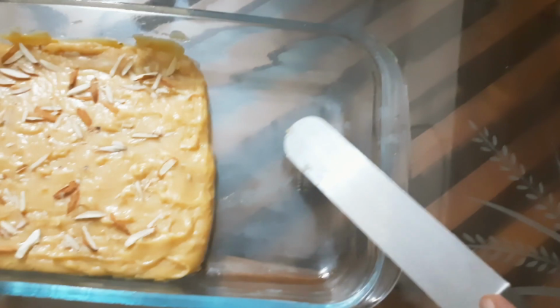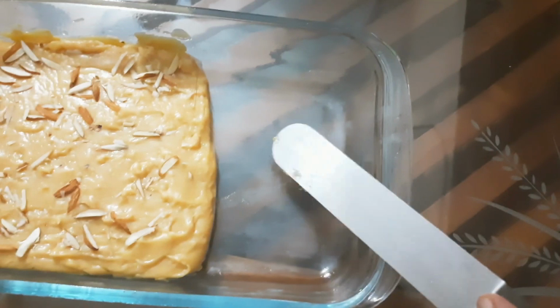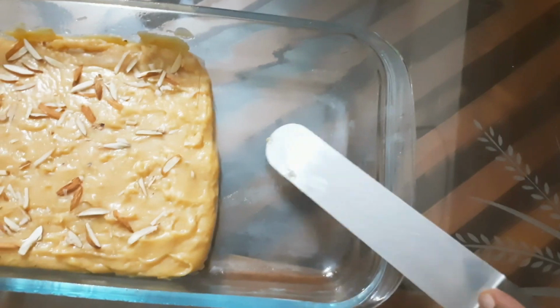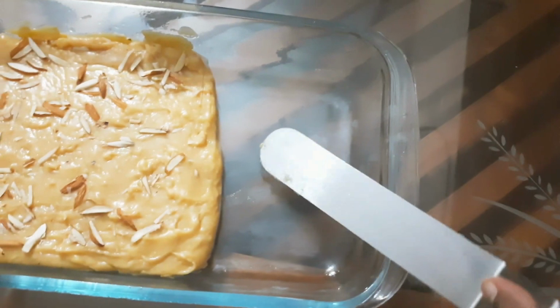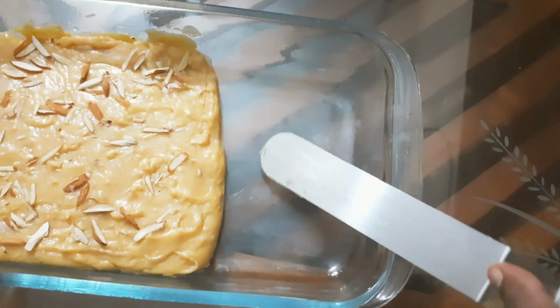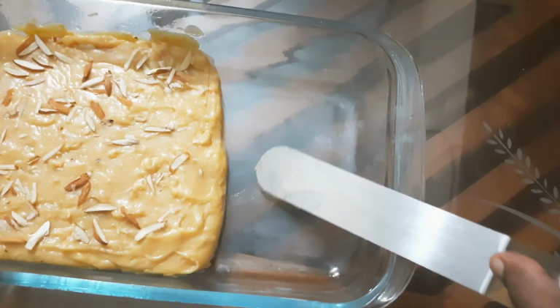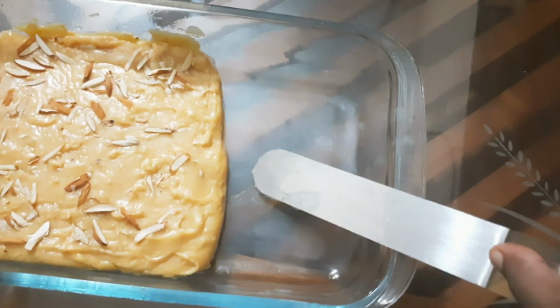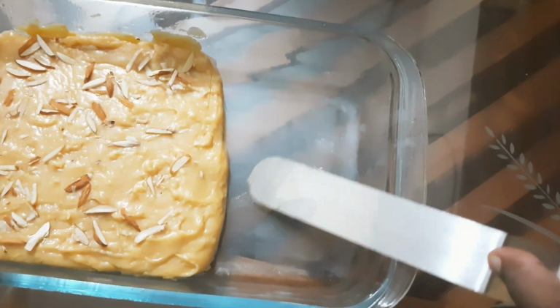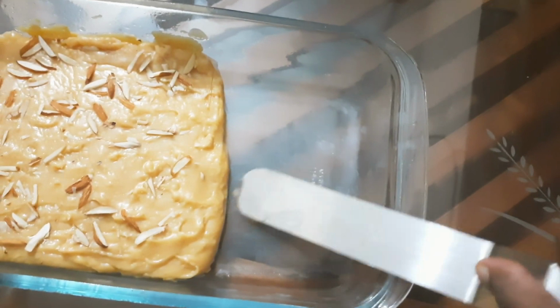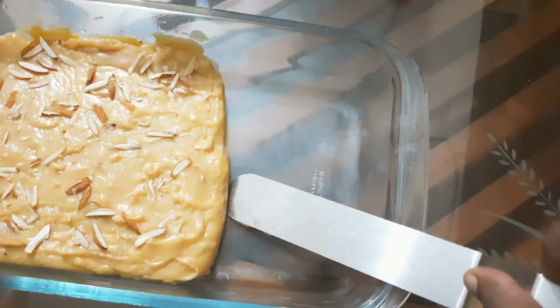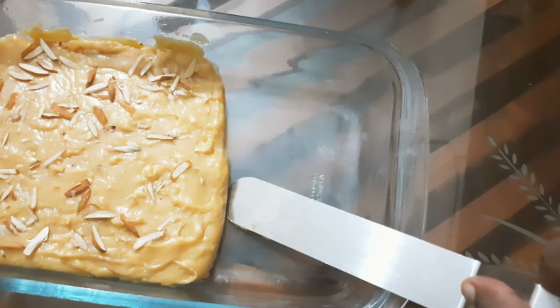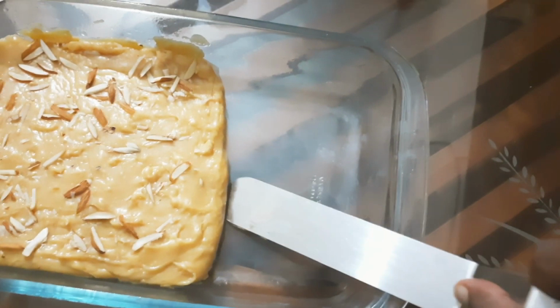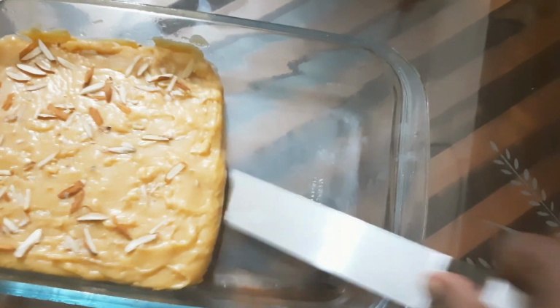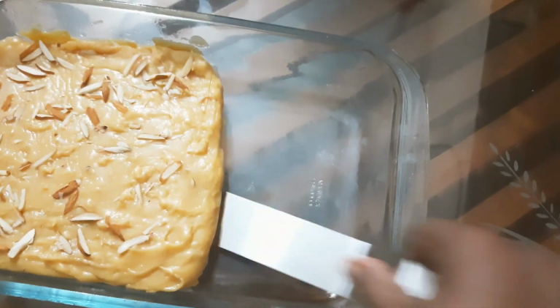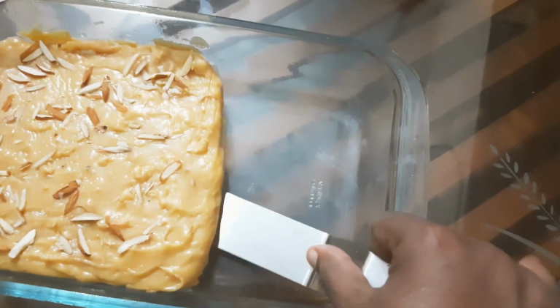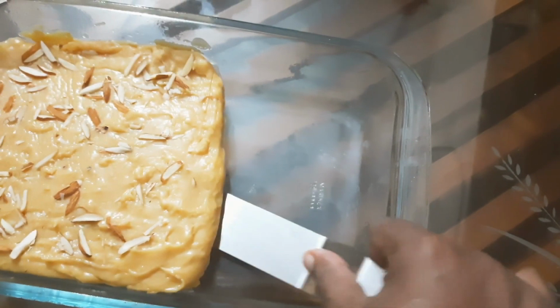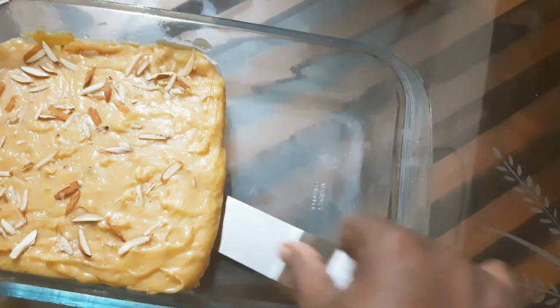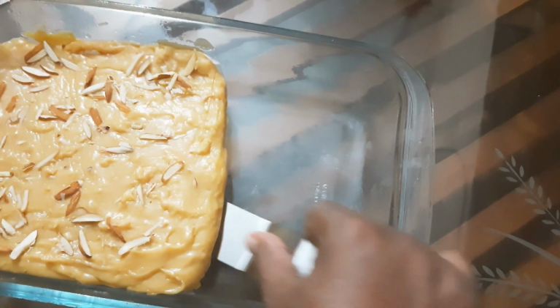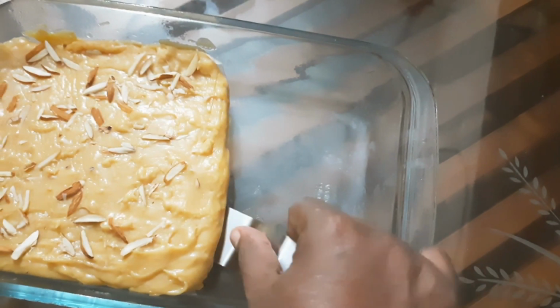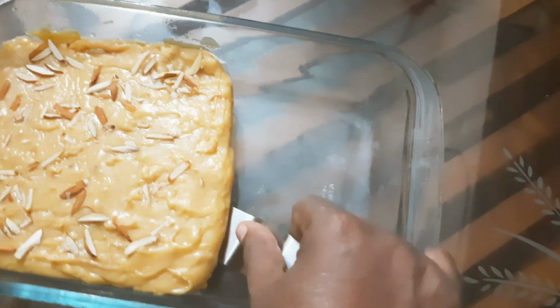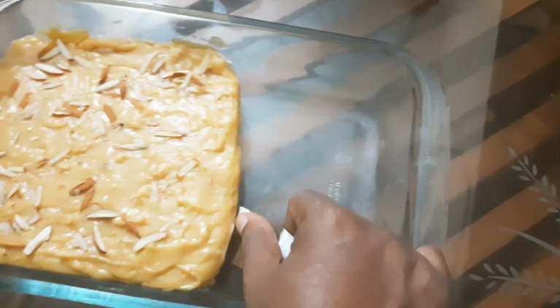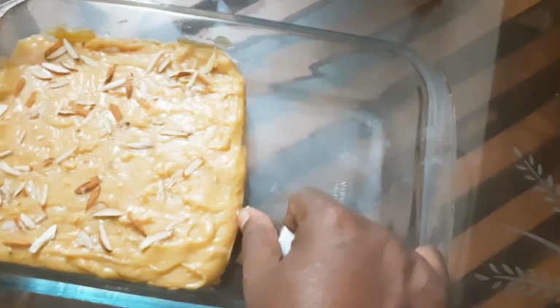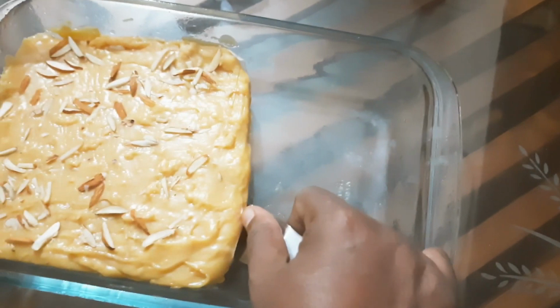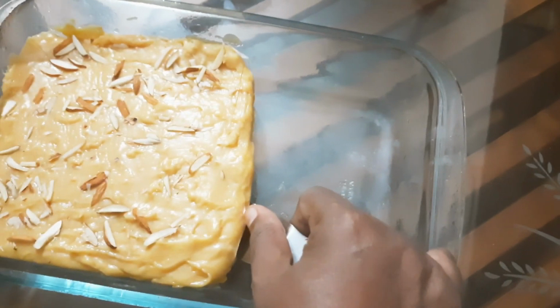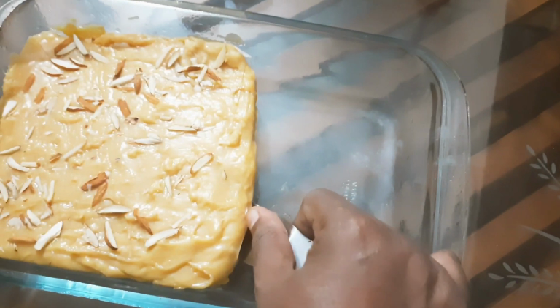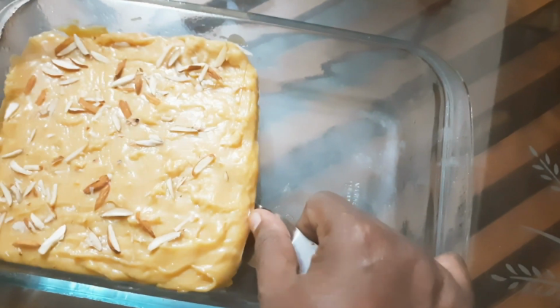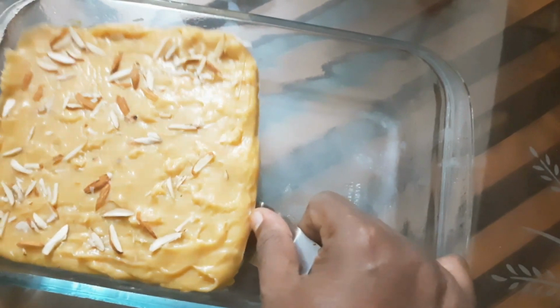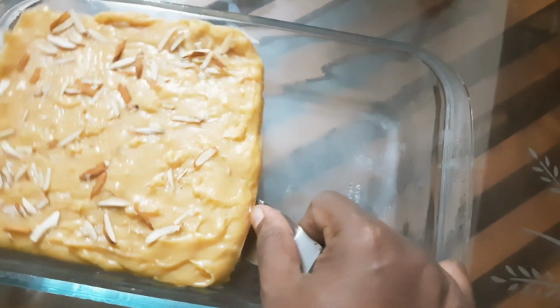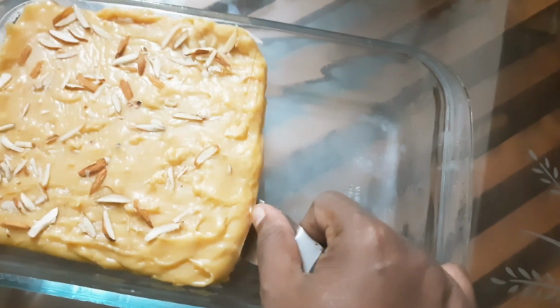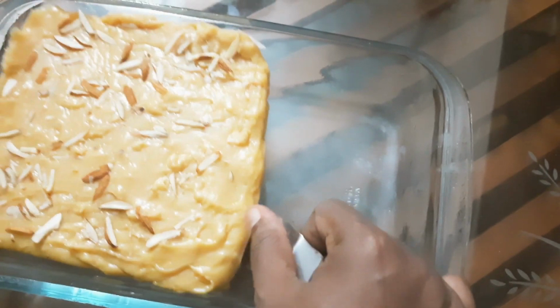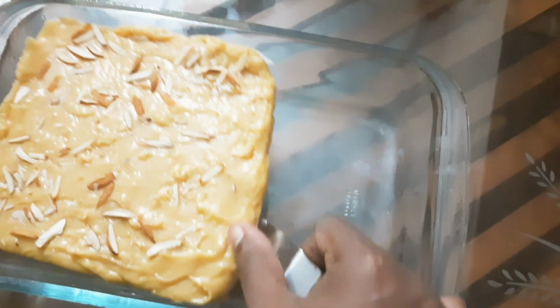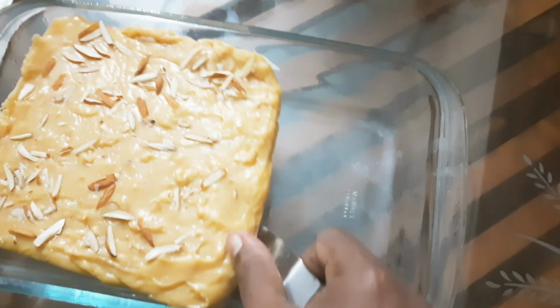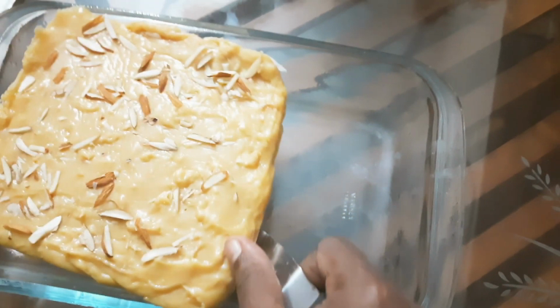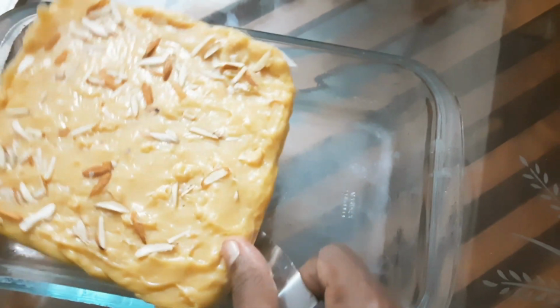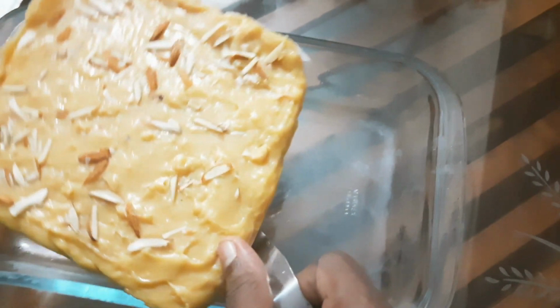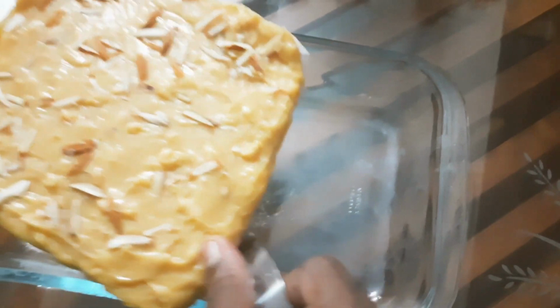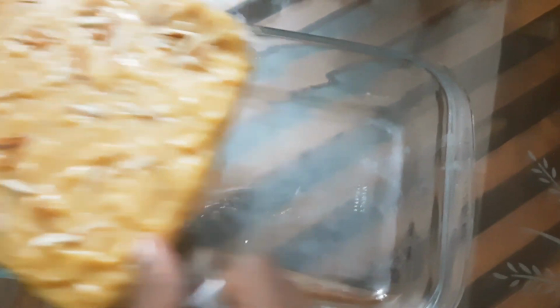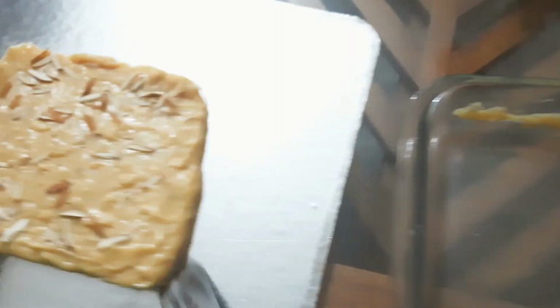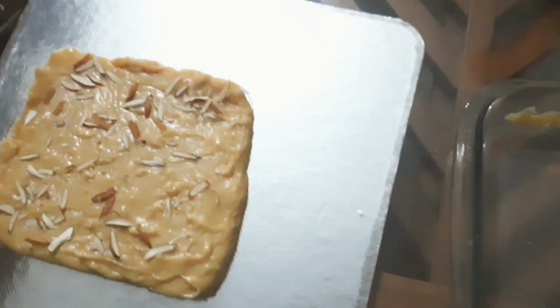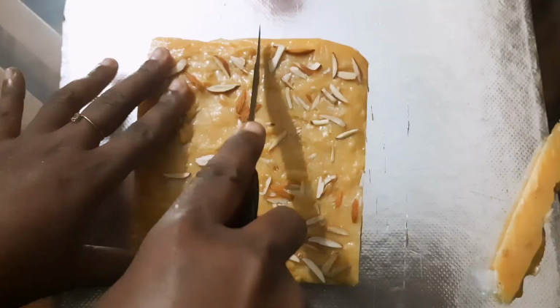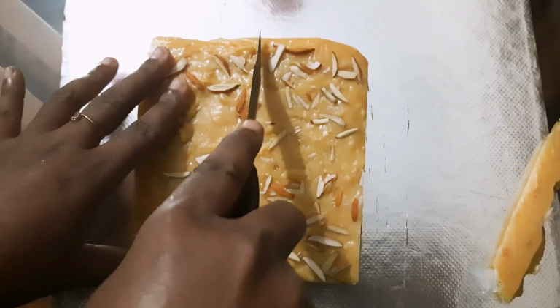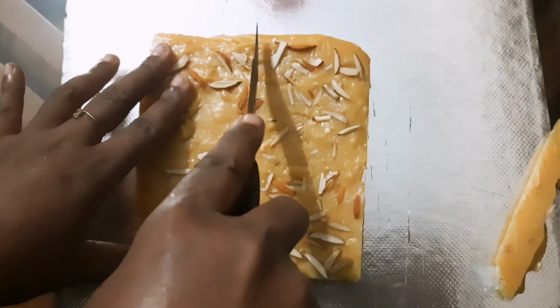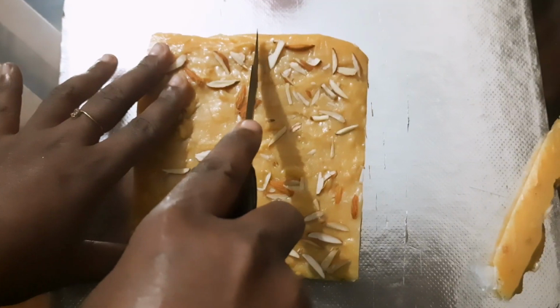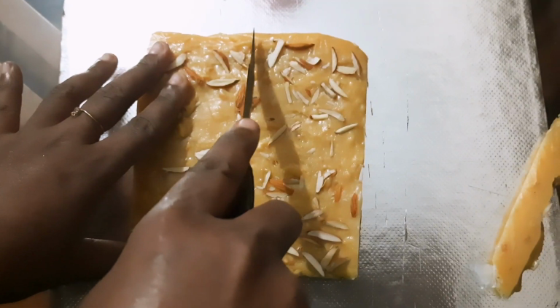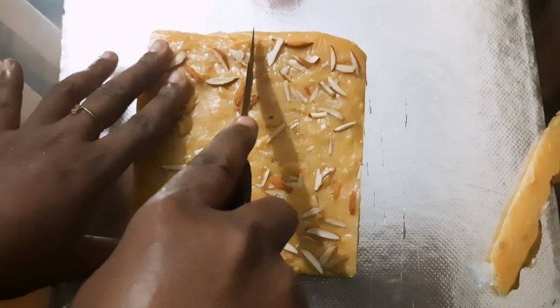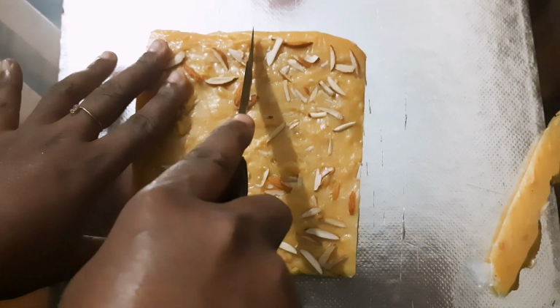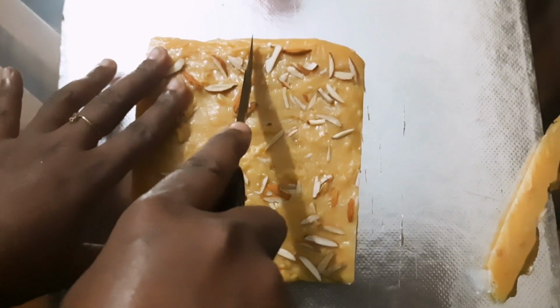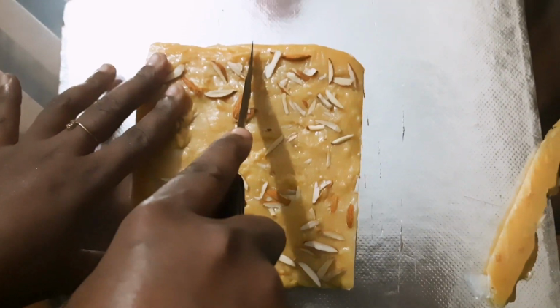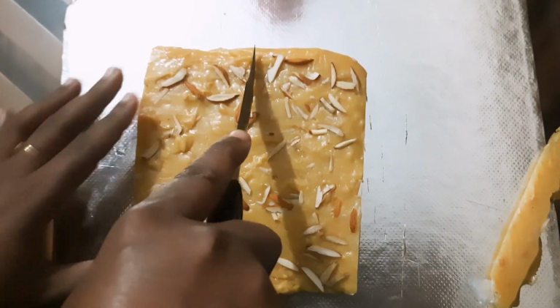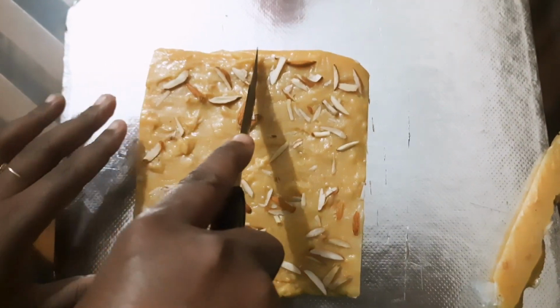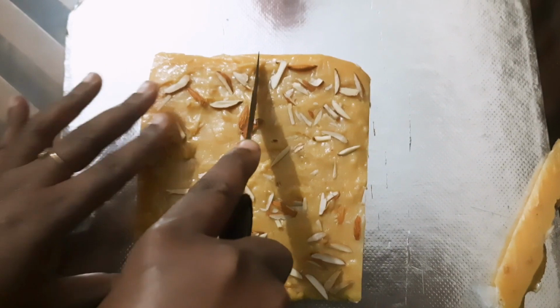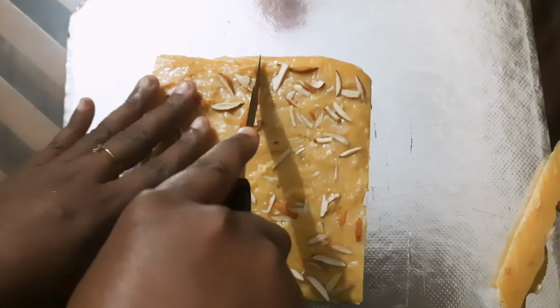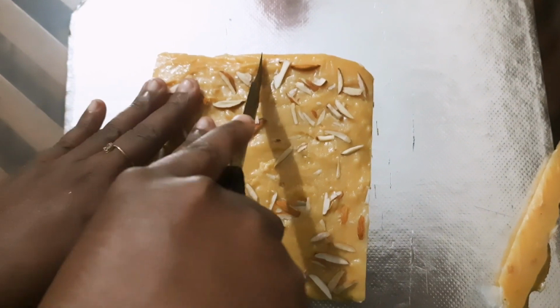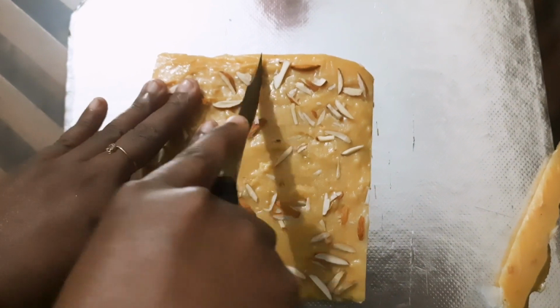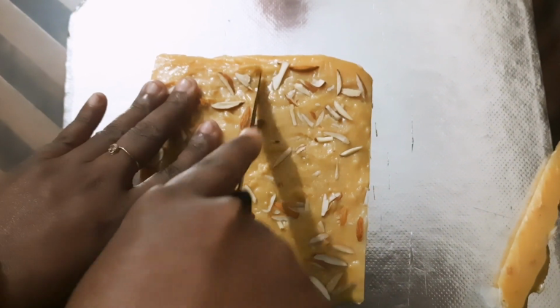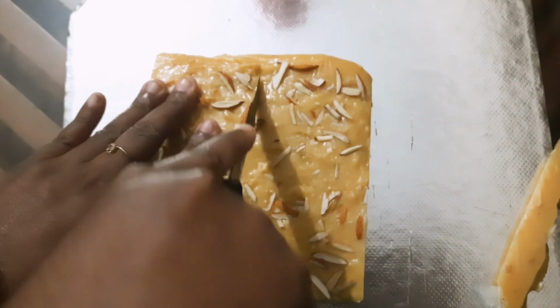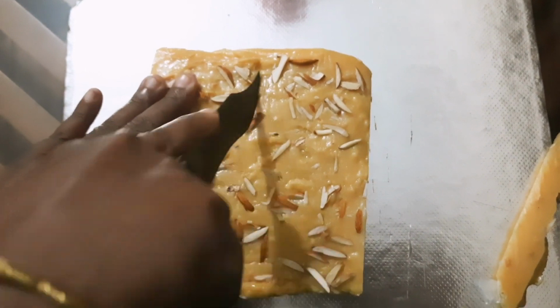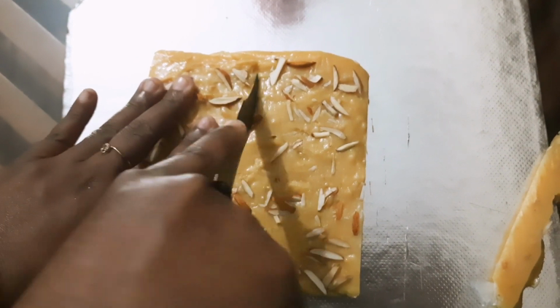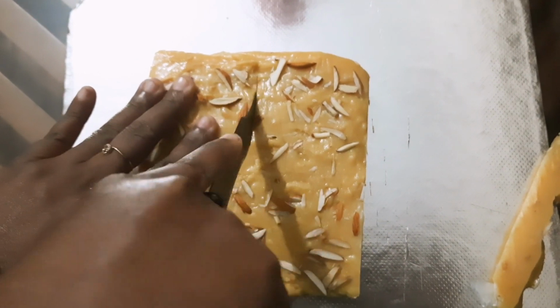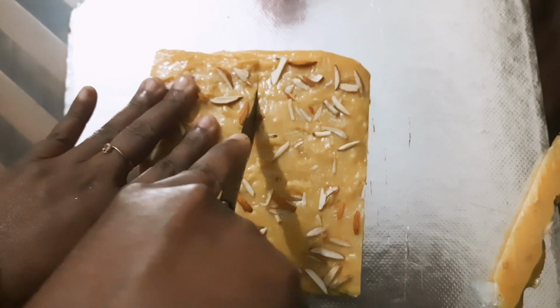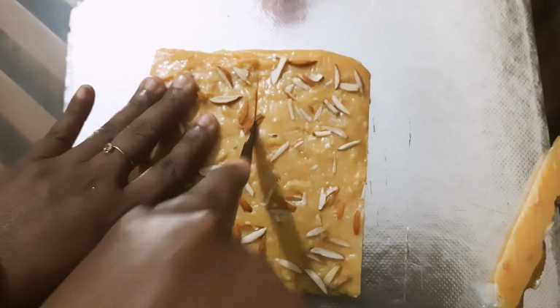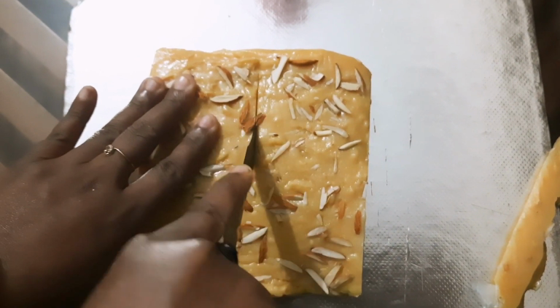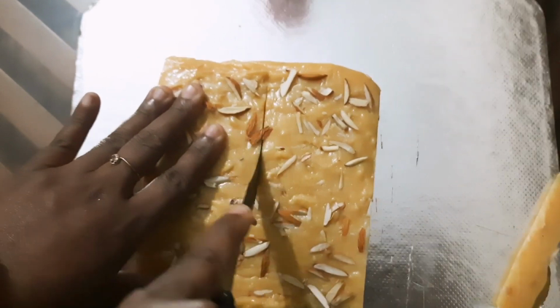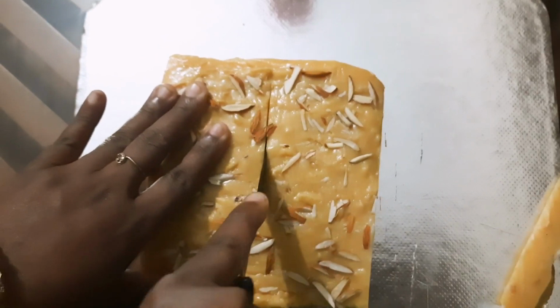Hello, welcome to the channel. We are going to have a sweet recipe.